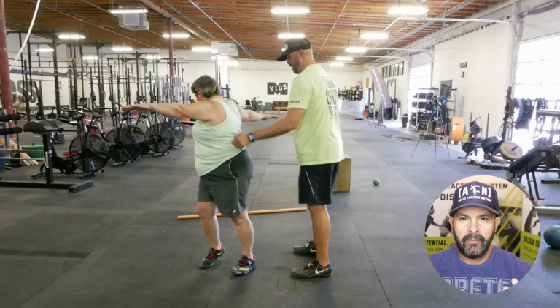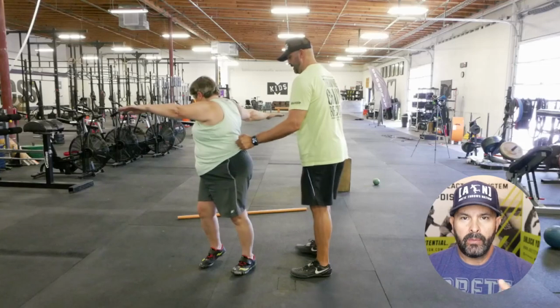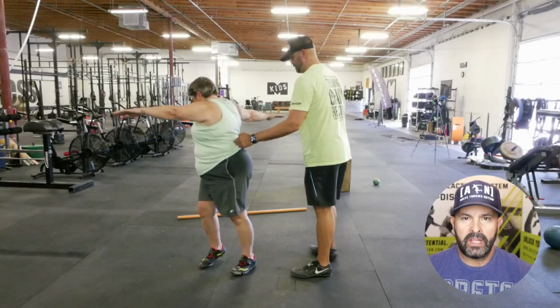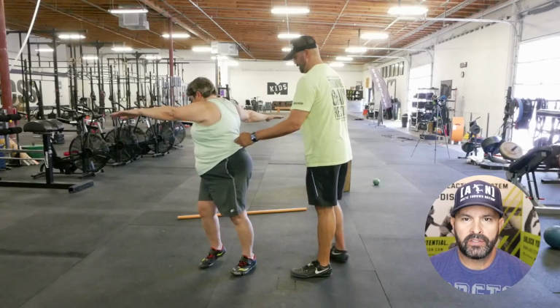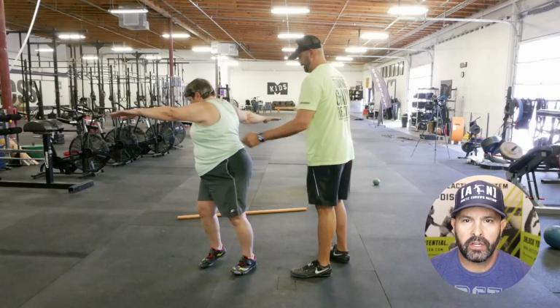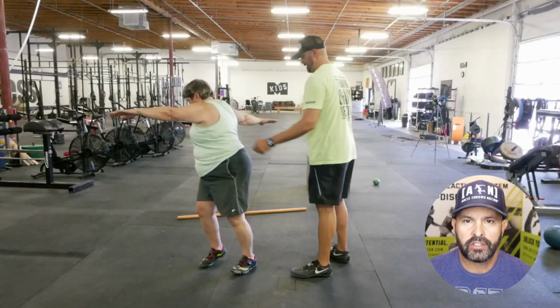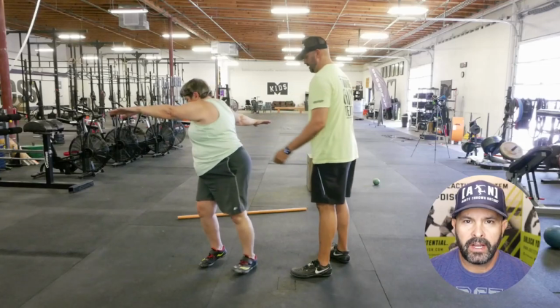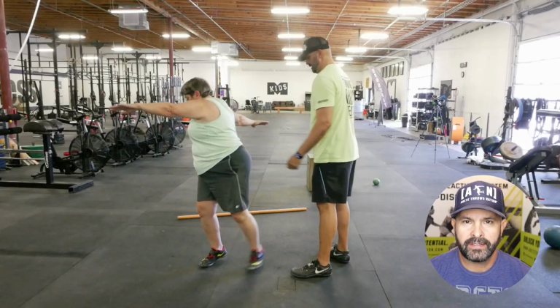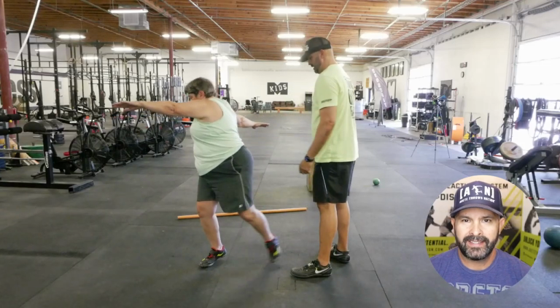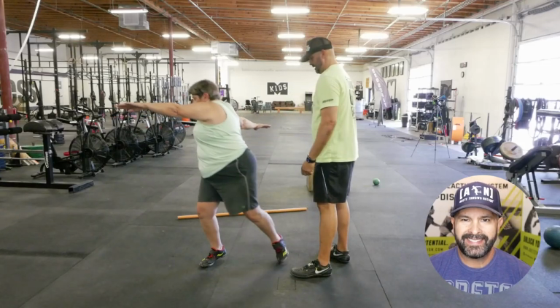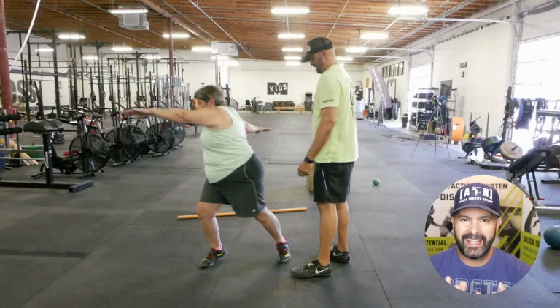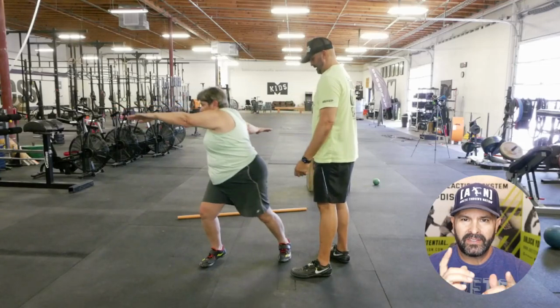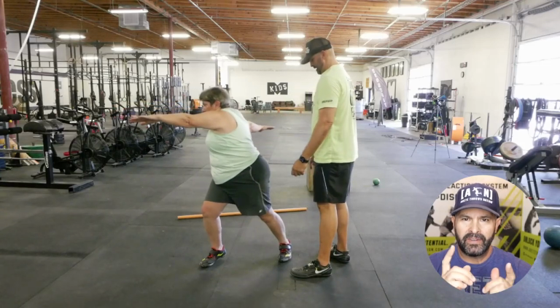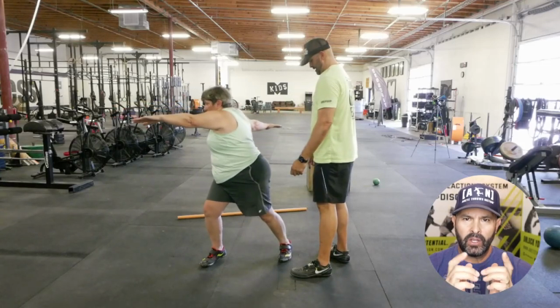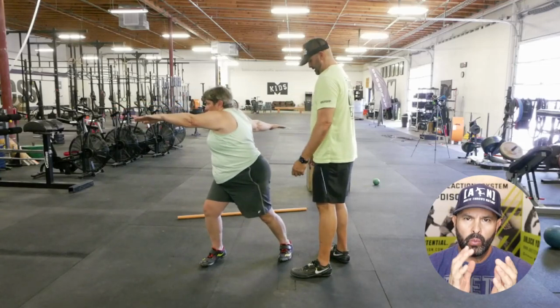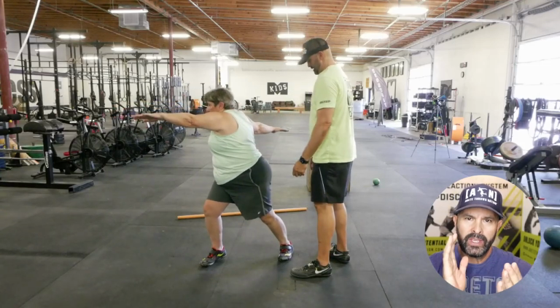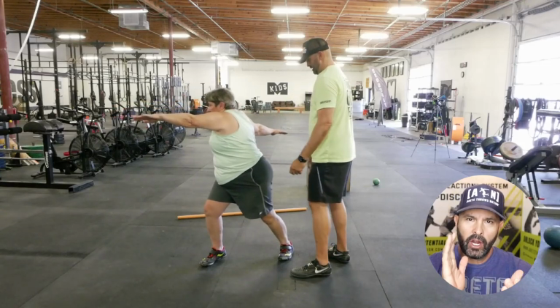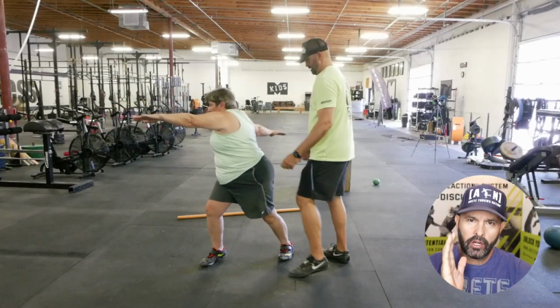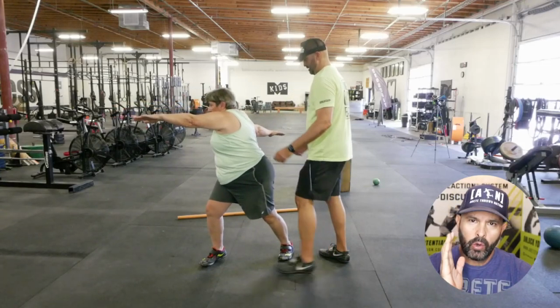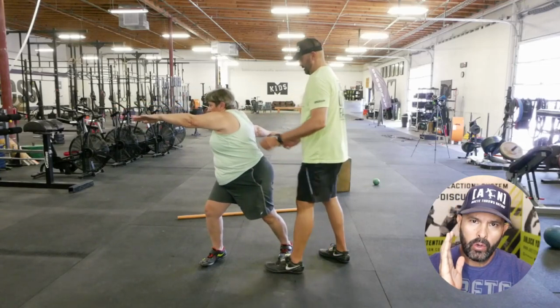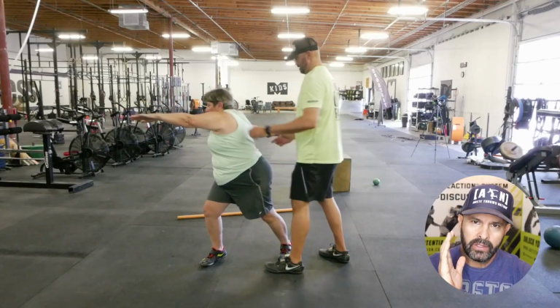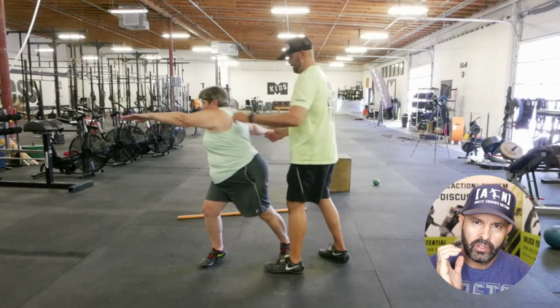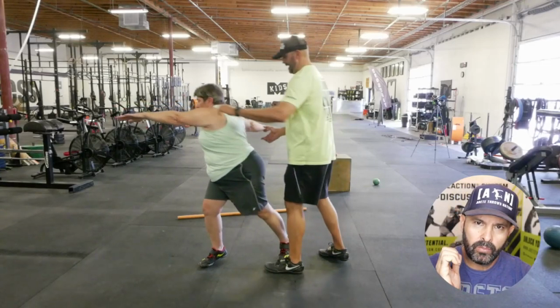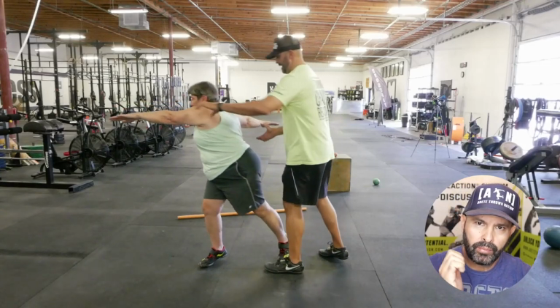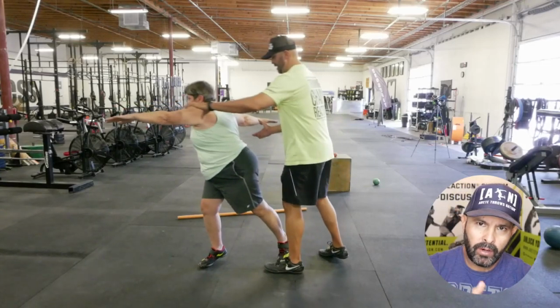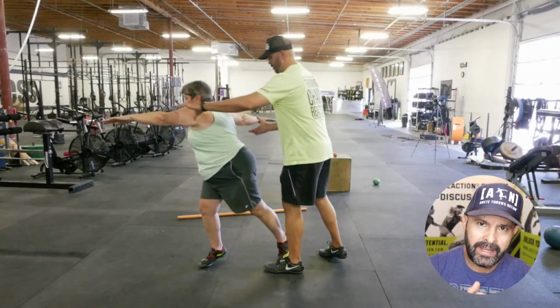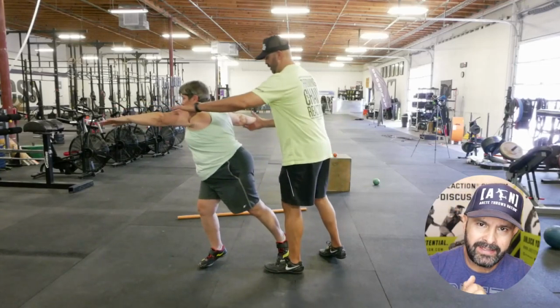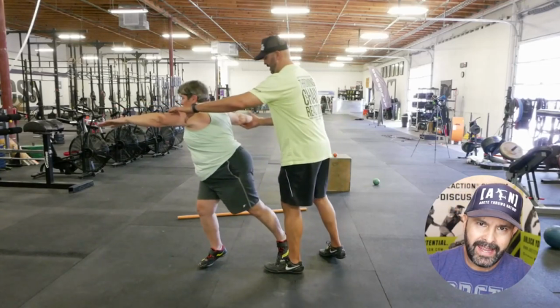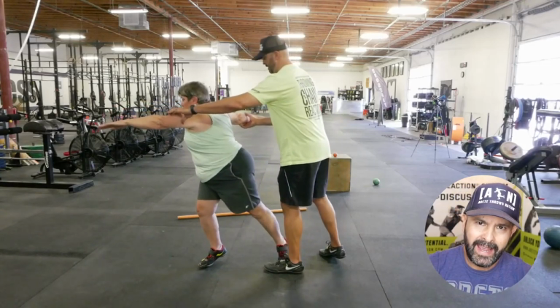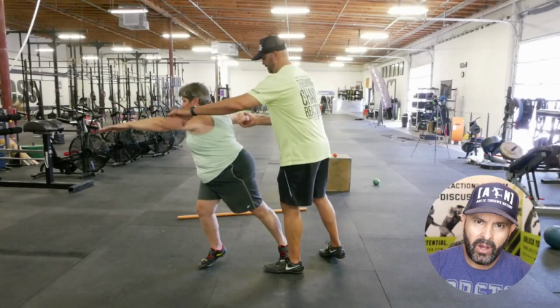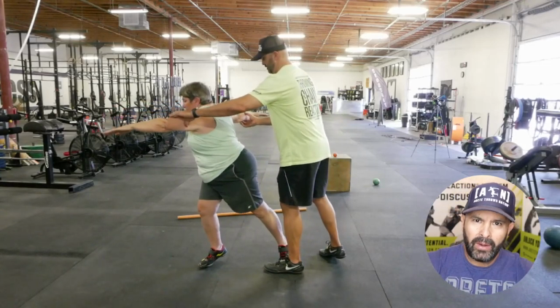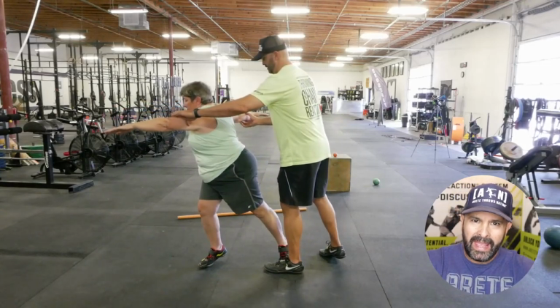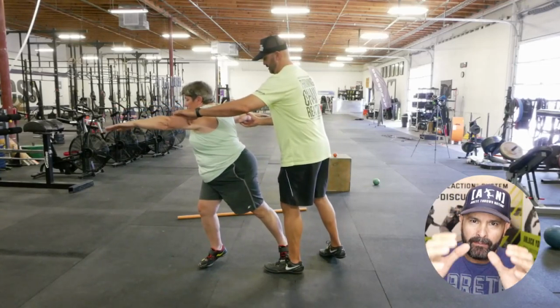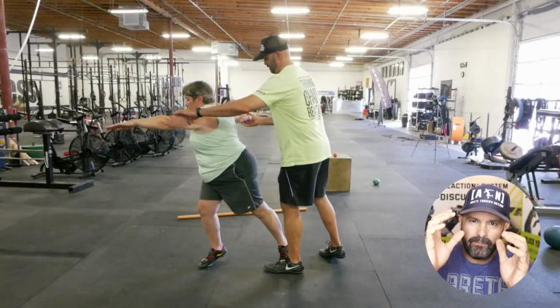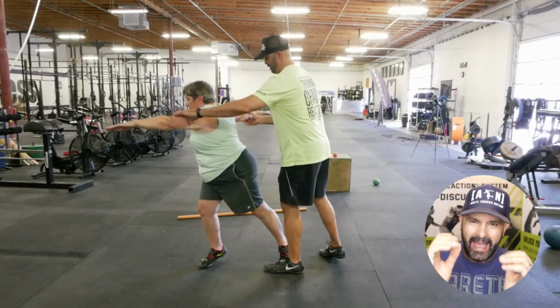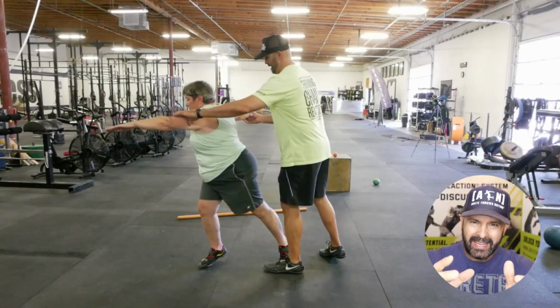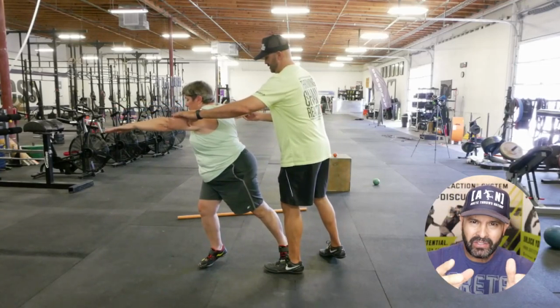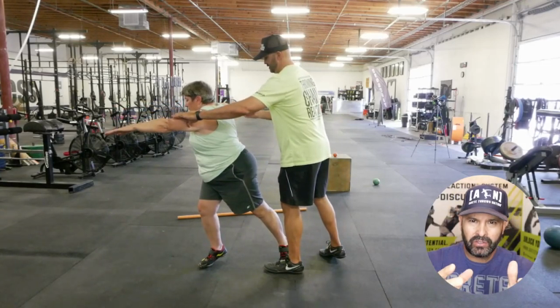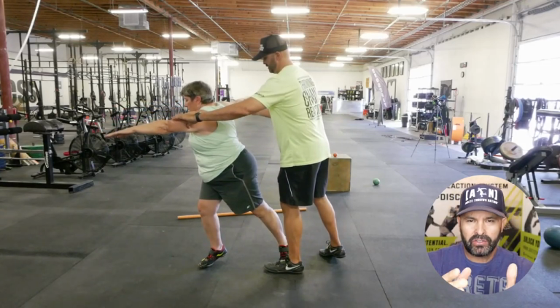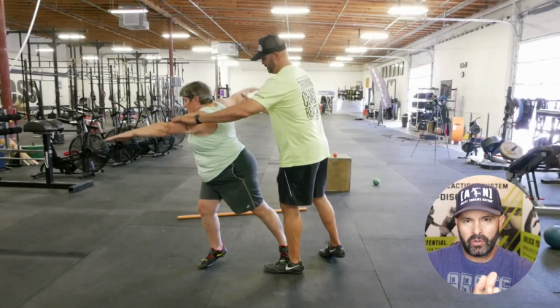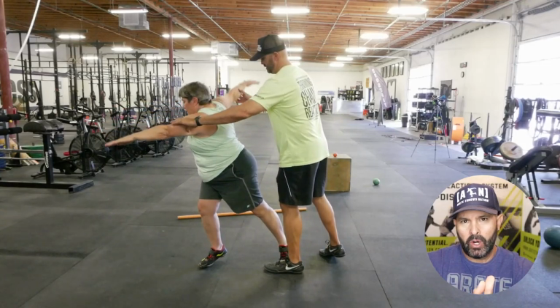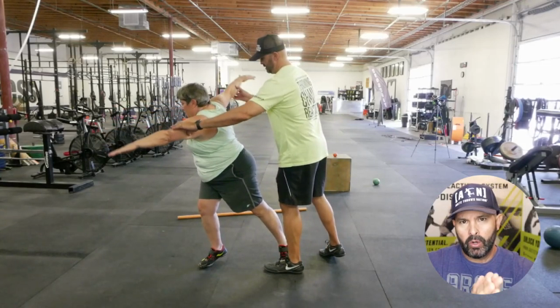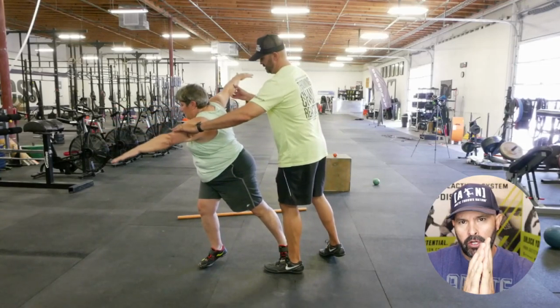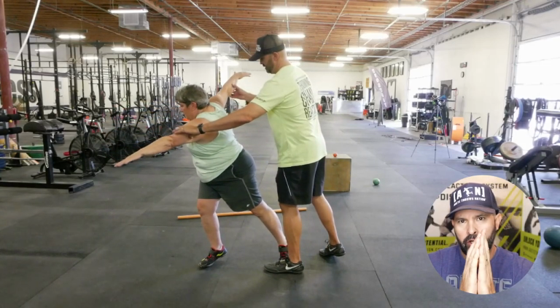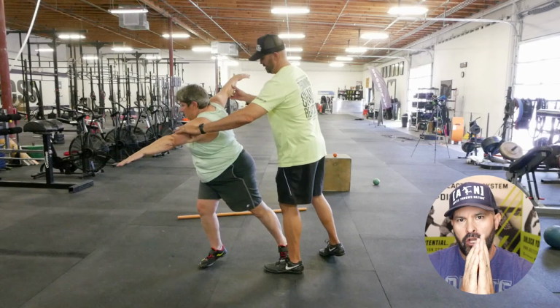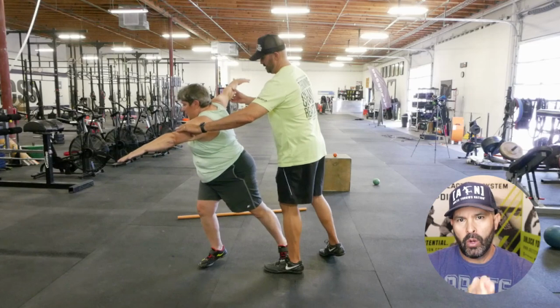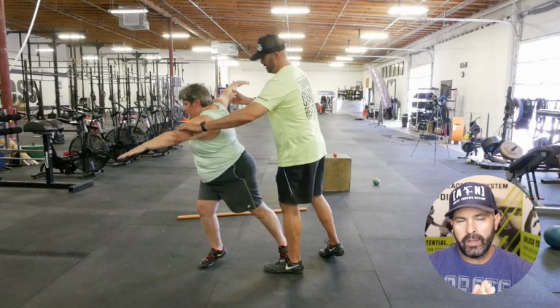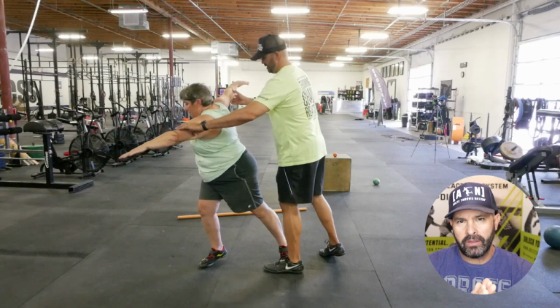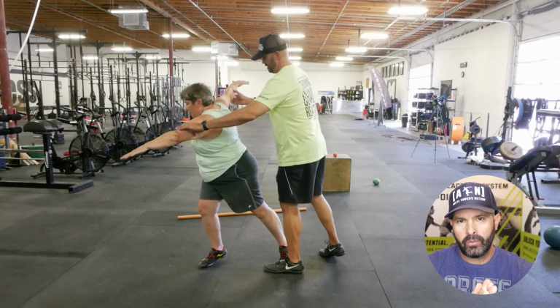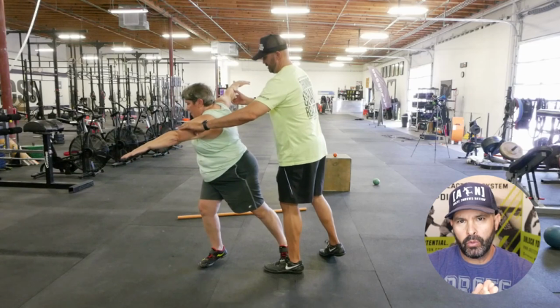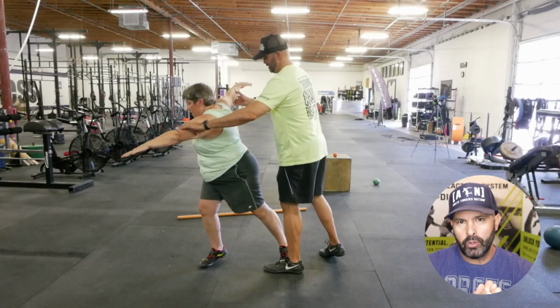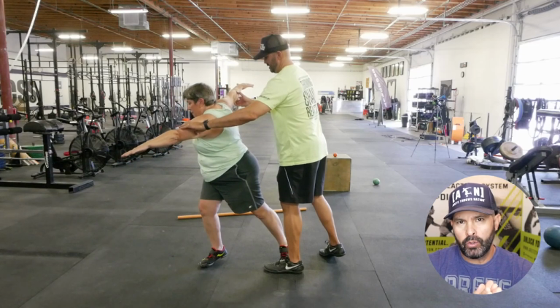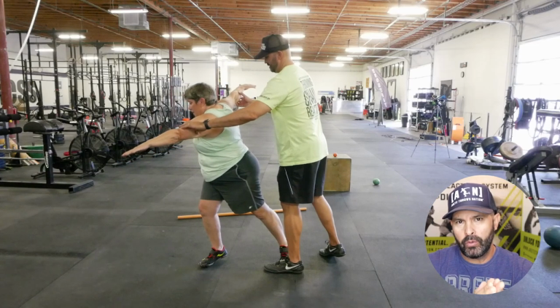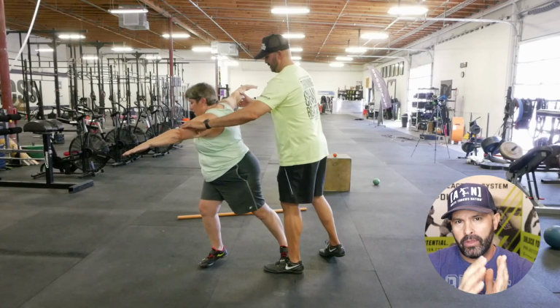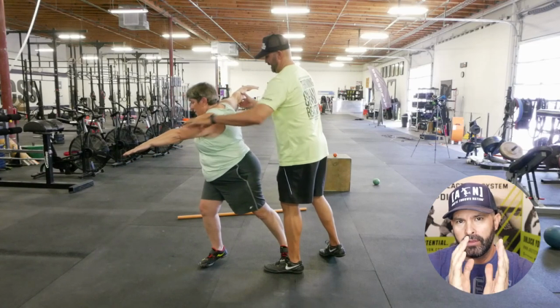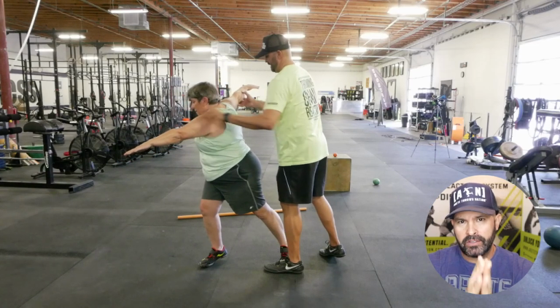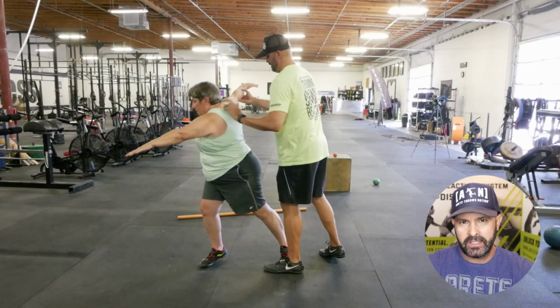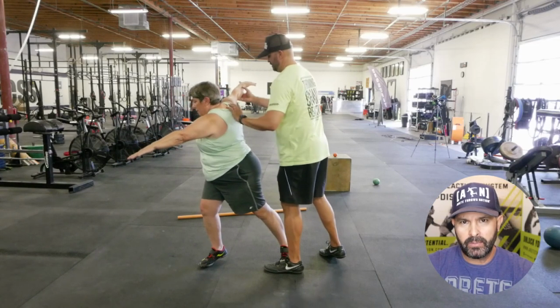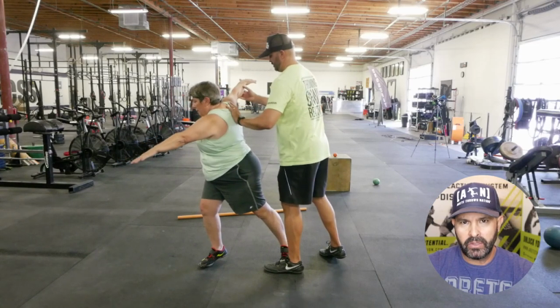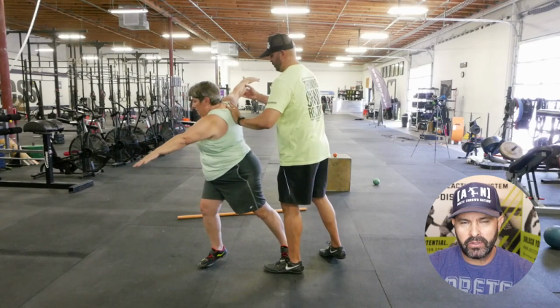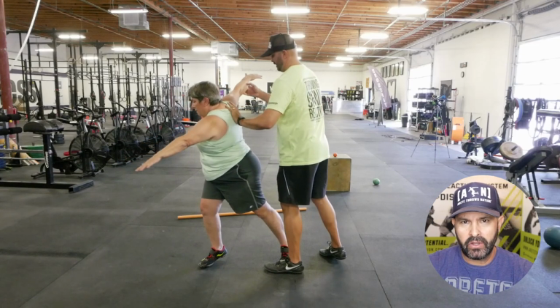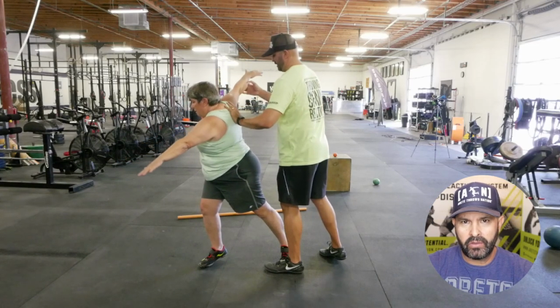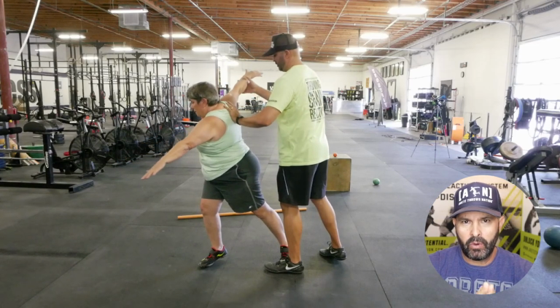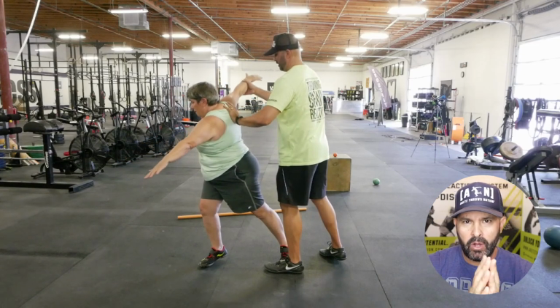Hey everybody, it's Eric Johnson. In today's video, we are going to break down a master's thrower going through the six pillars of the throw.